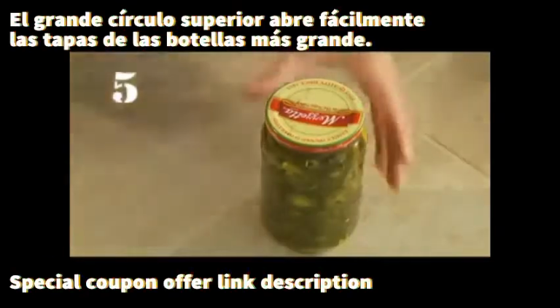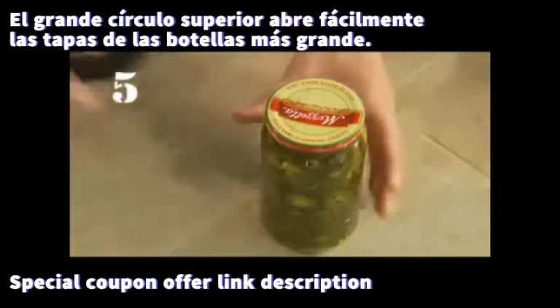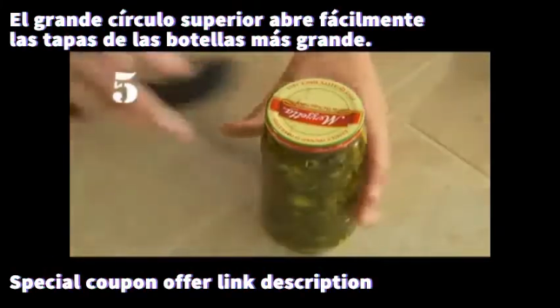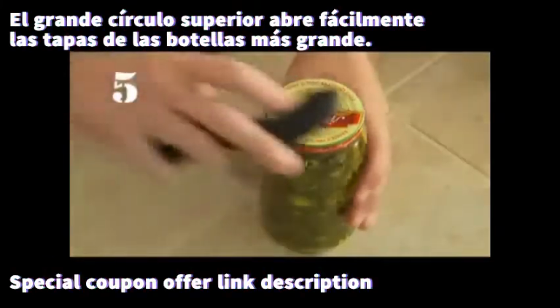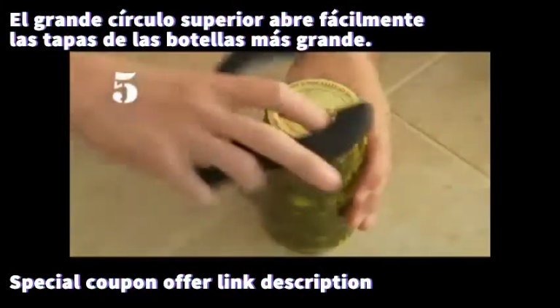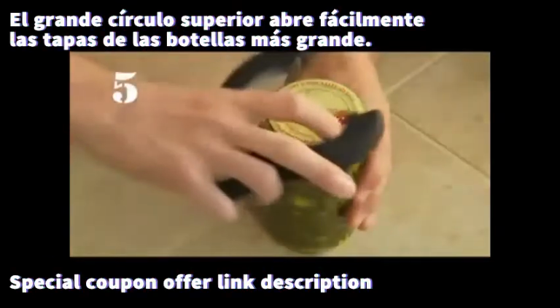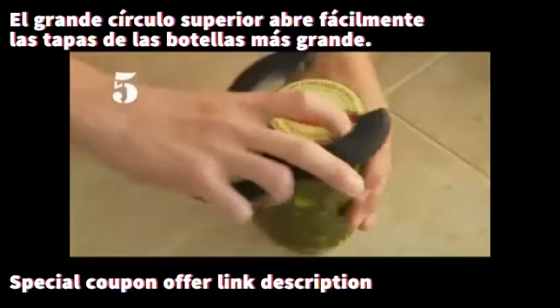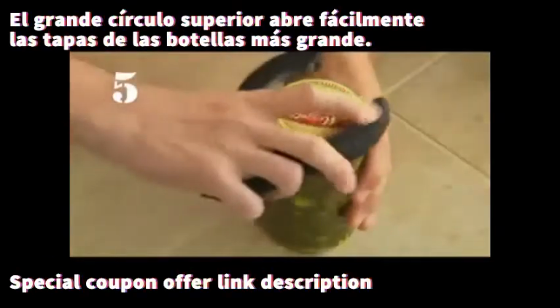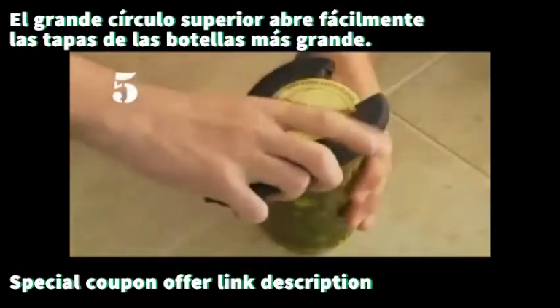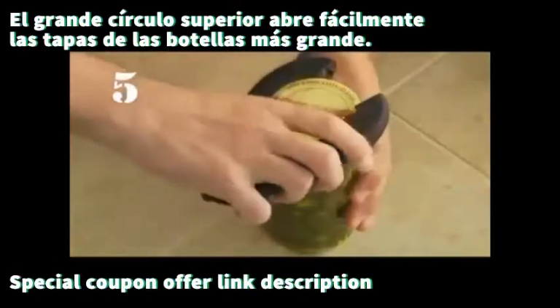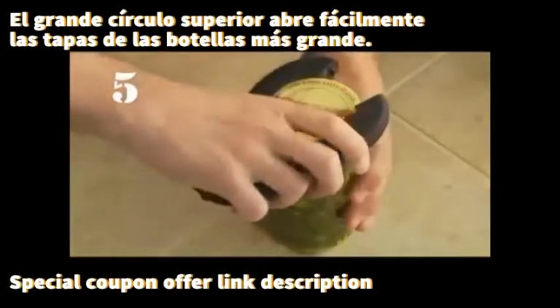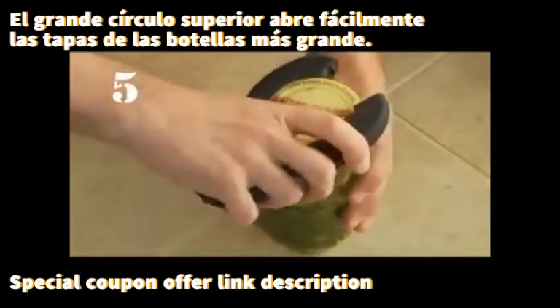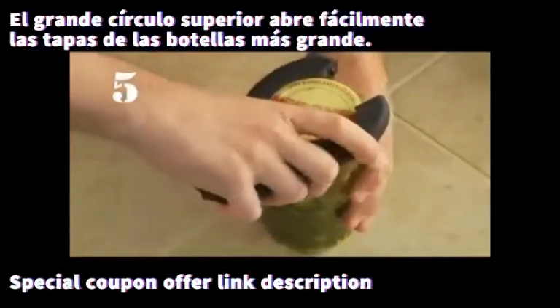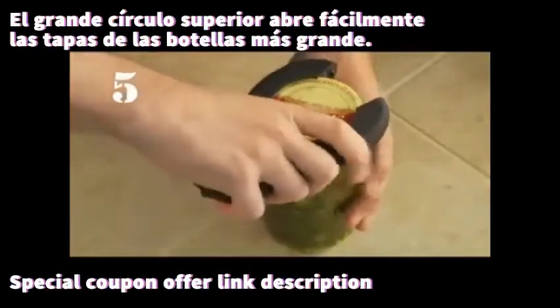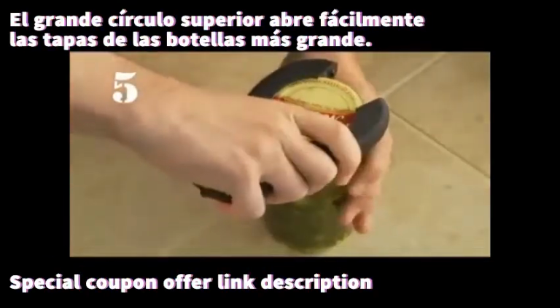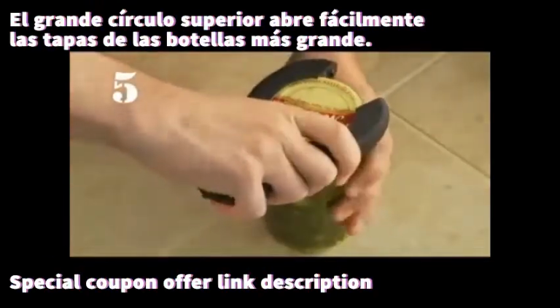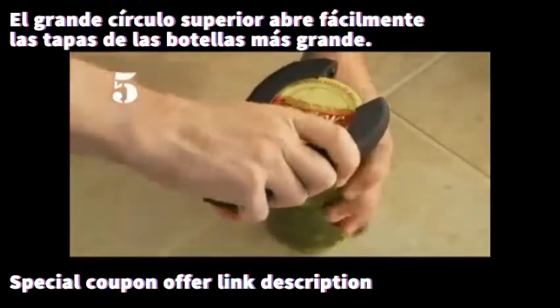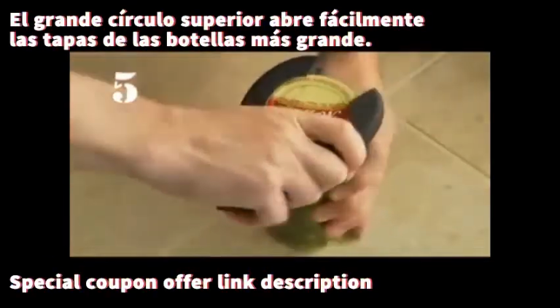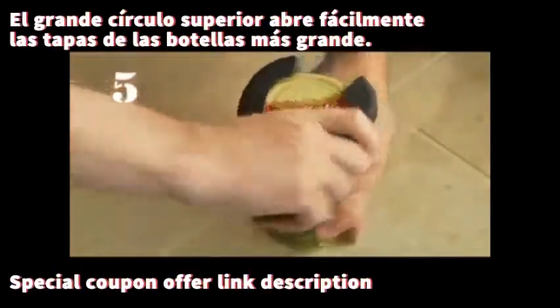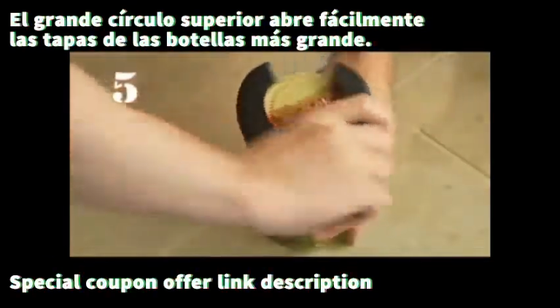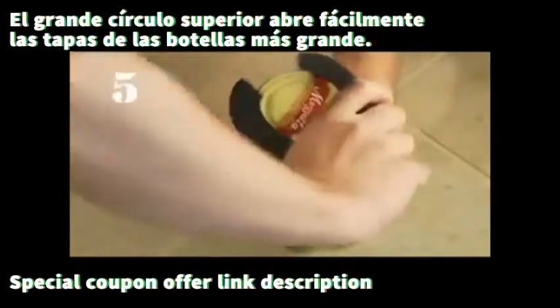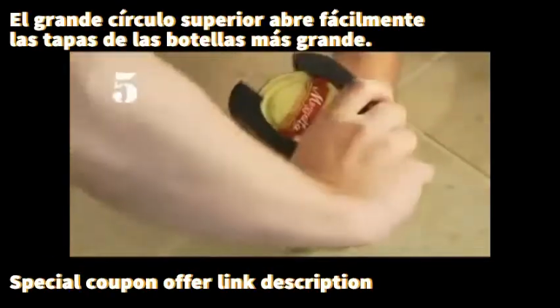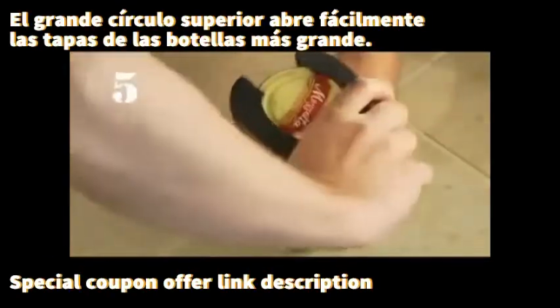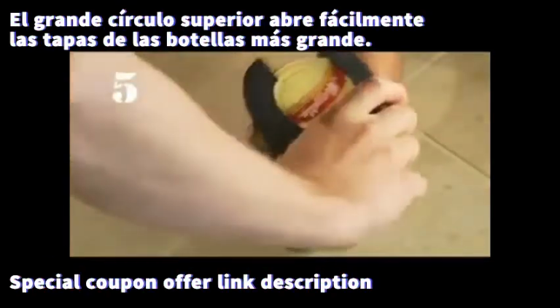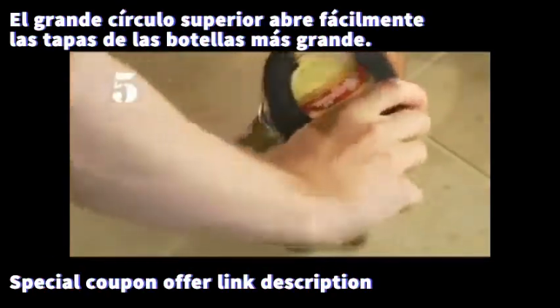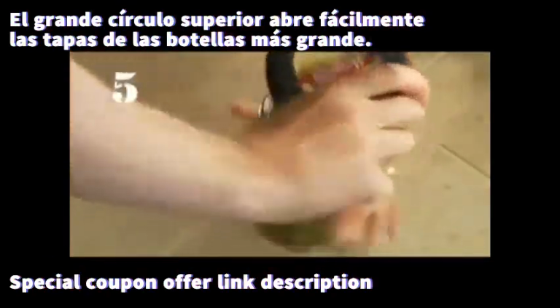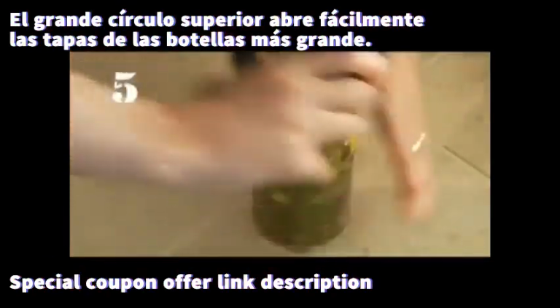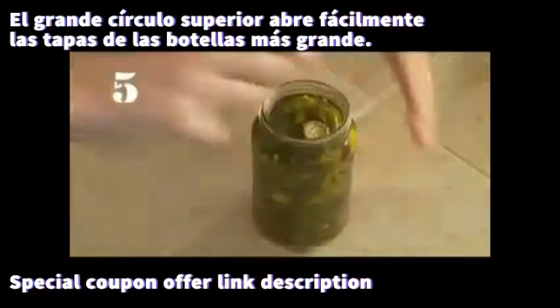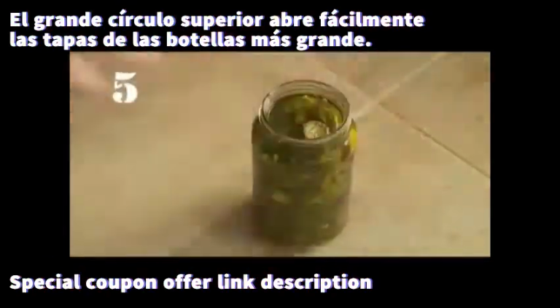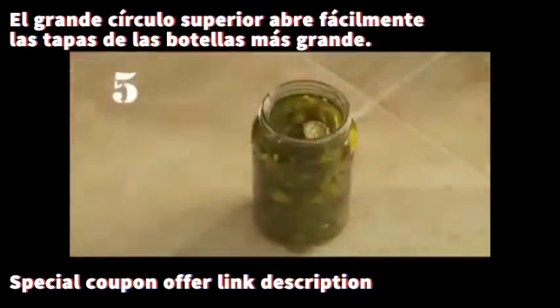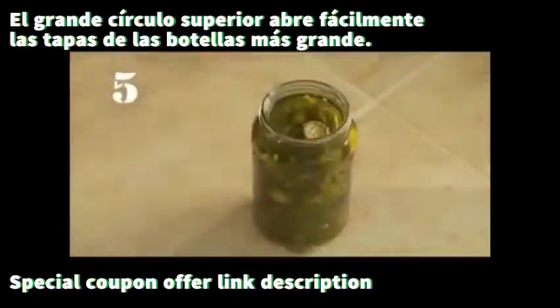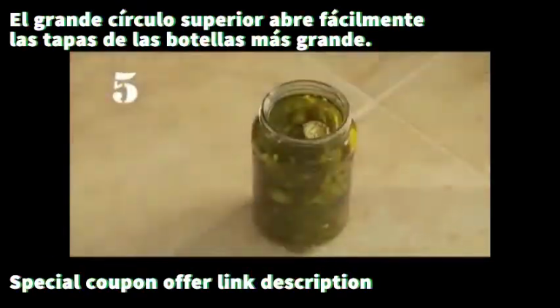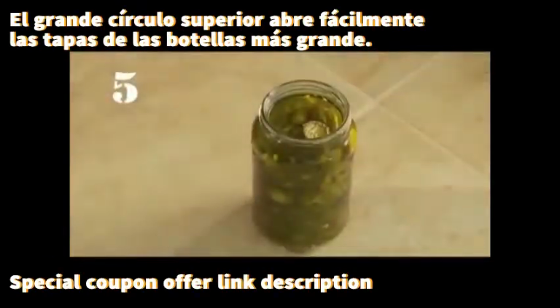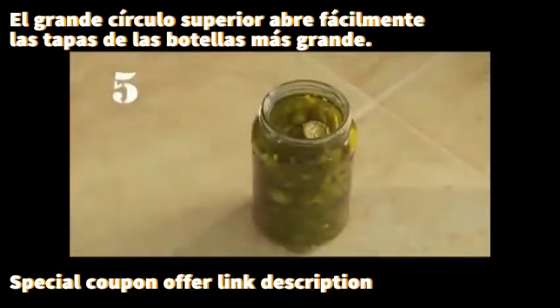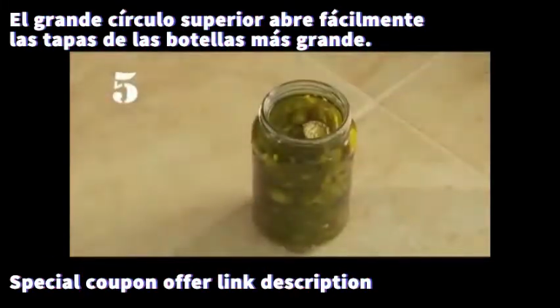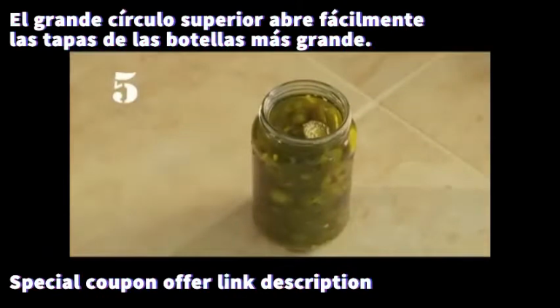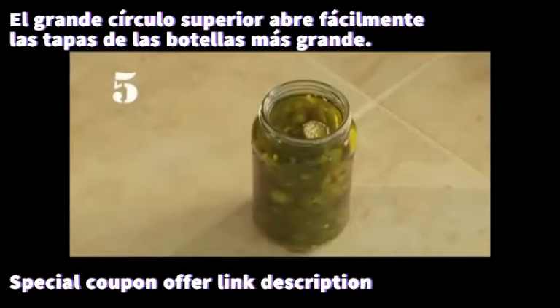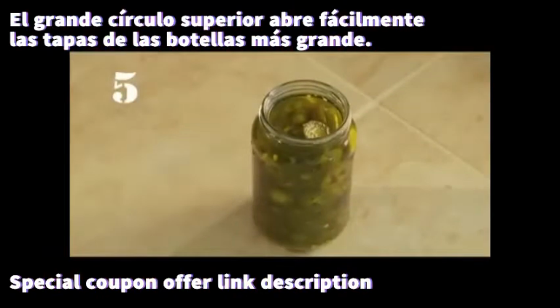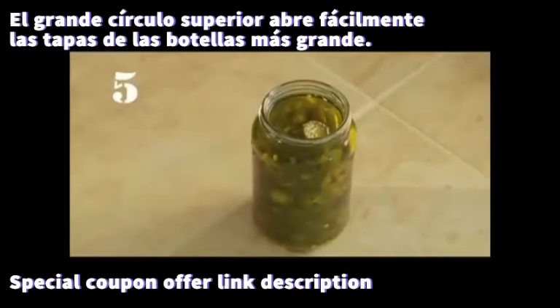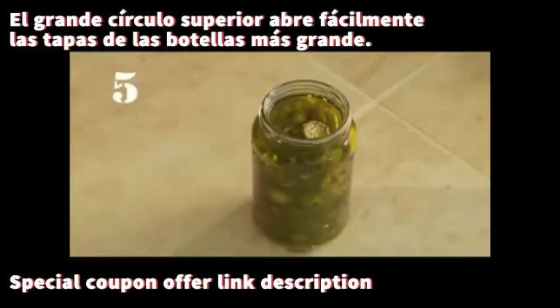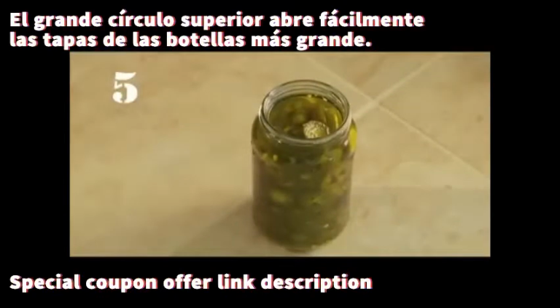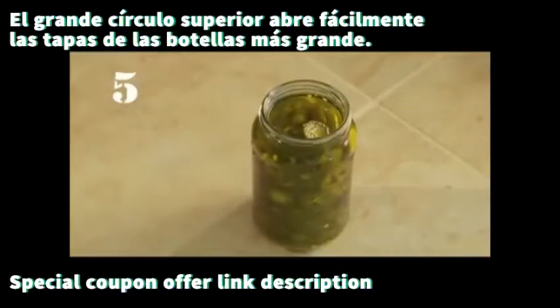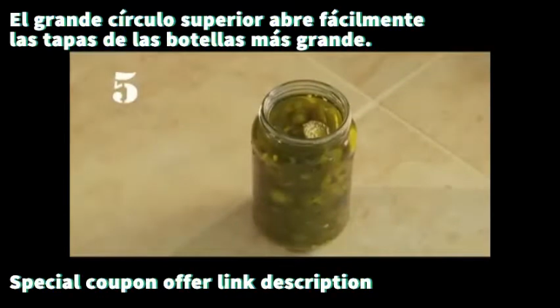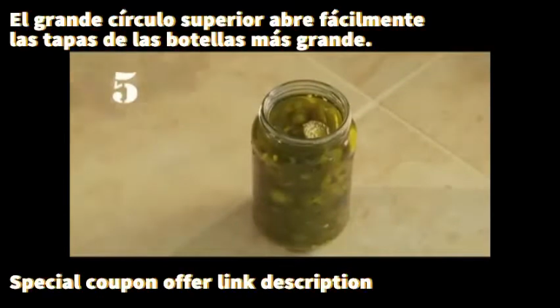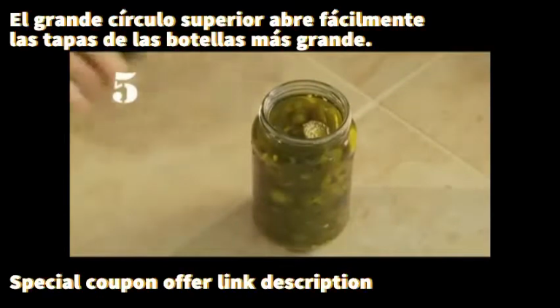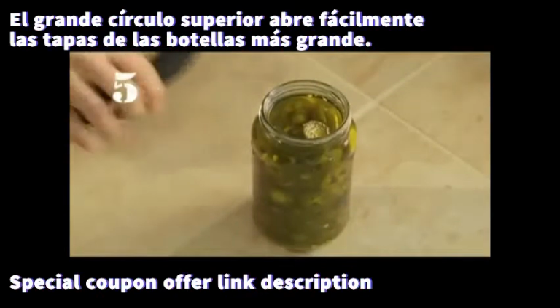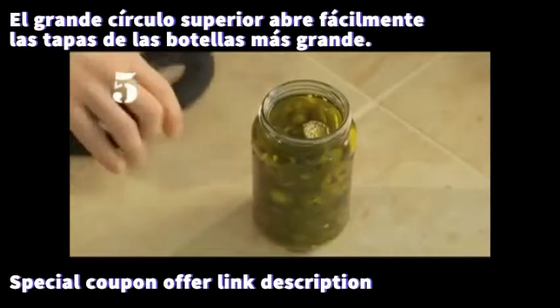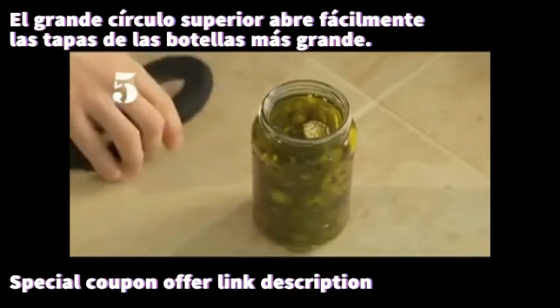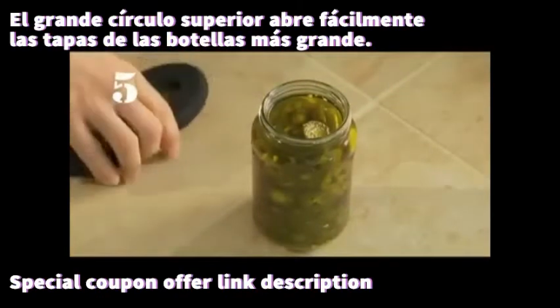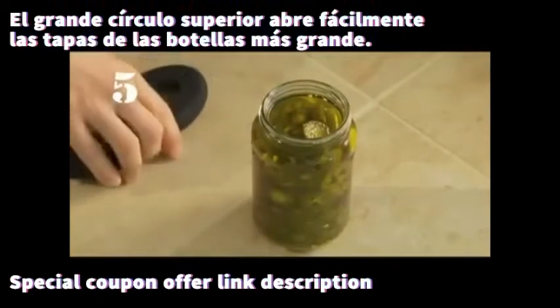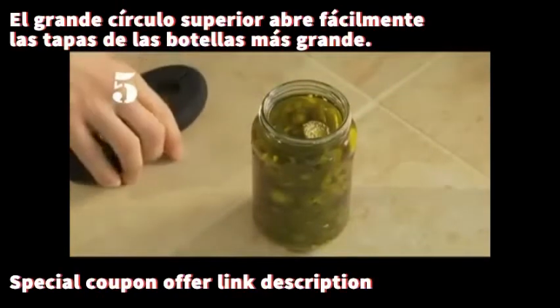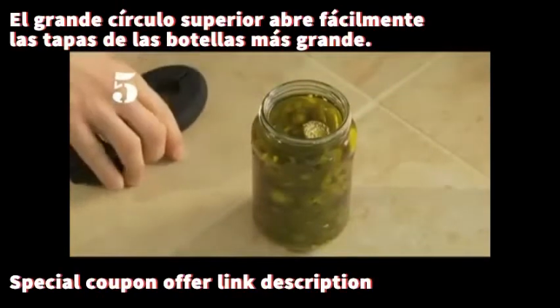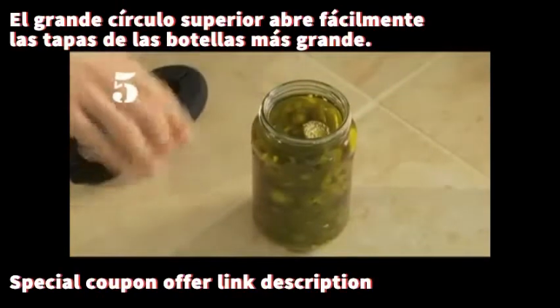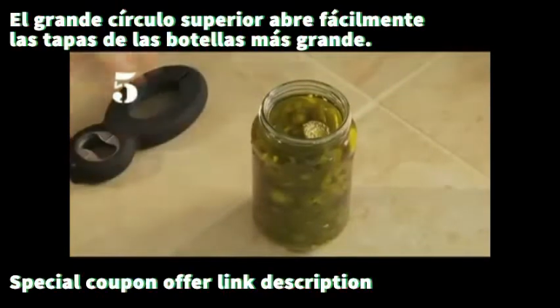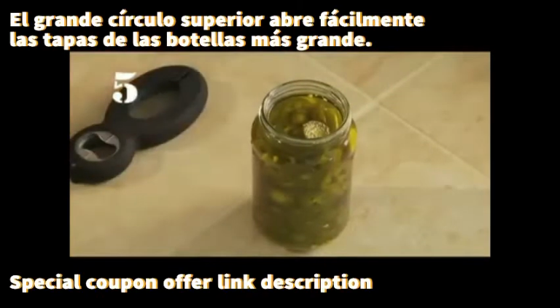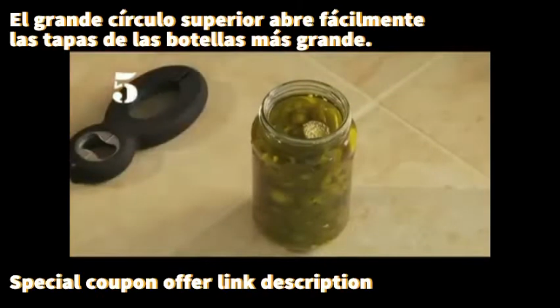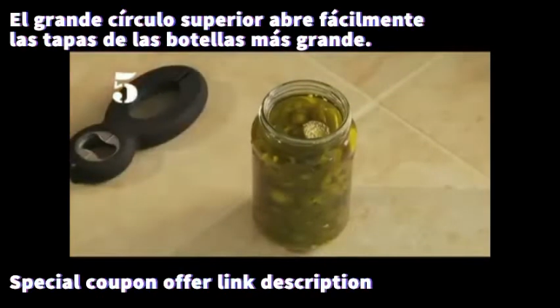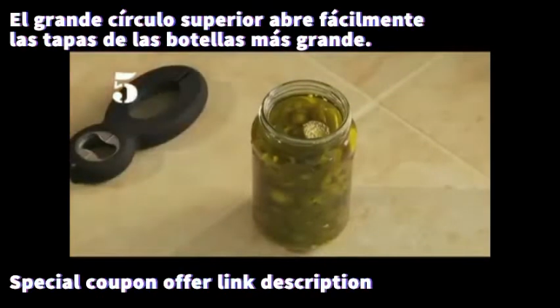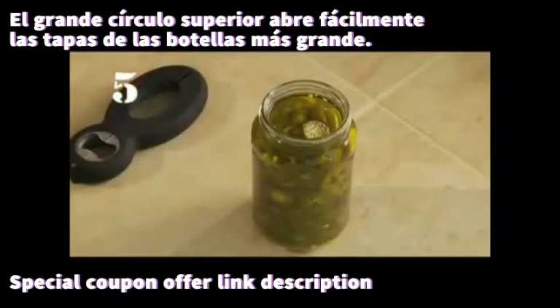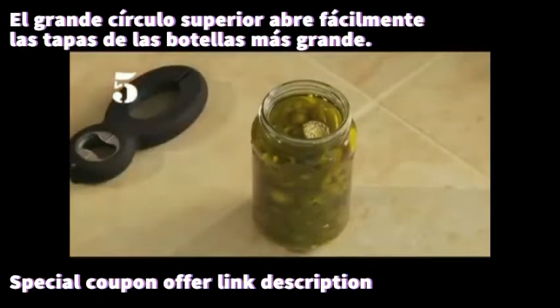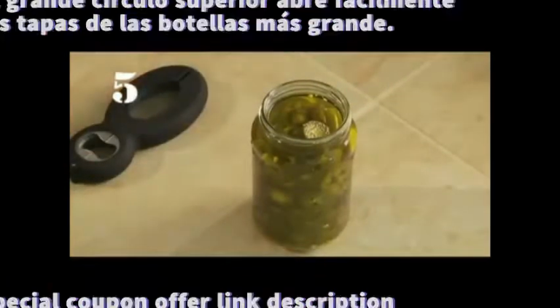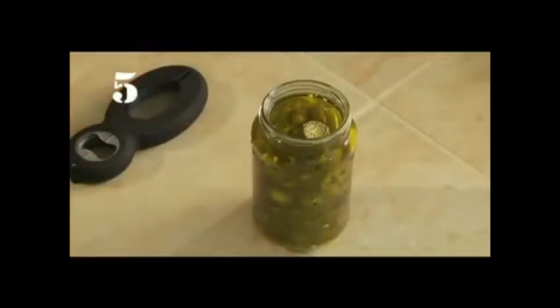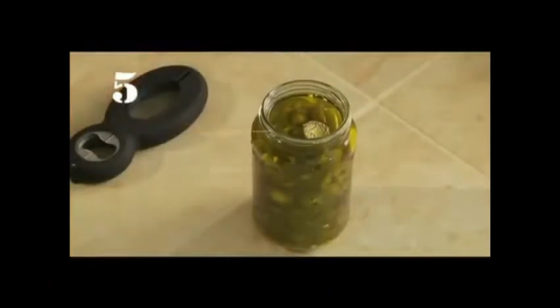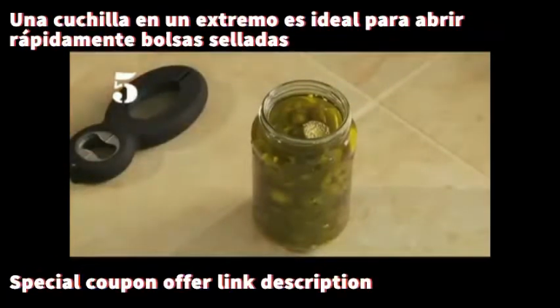Jar lids. The non-slip grip at the big end of this figure eight works beautifully to open jar lids with less effort.